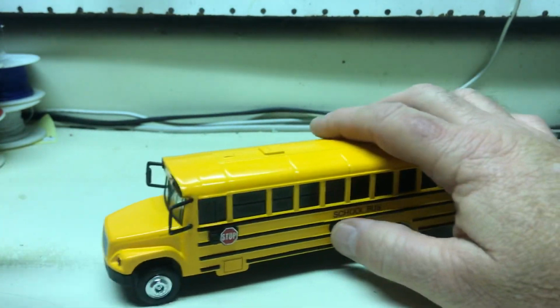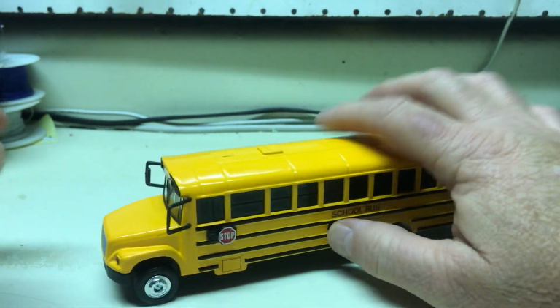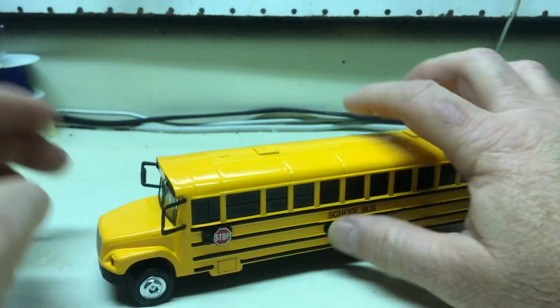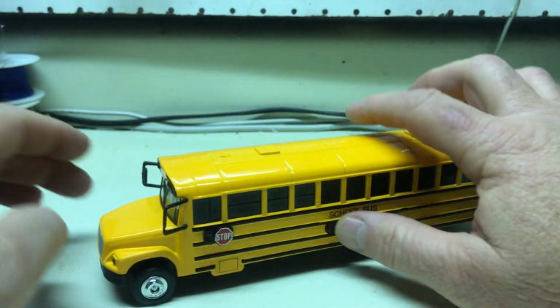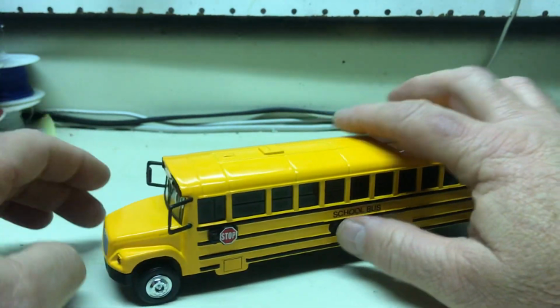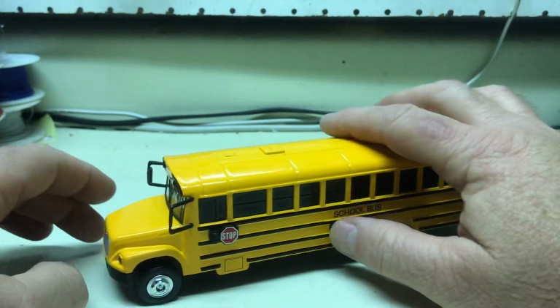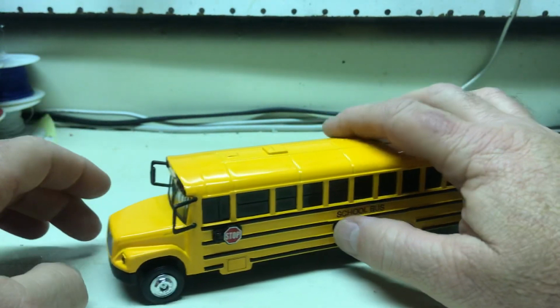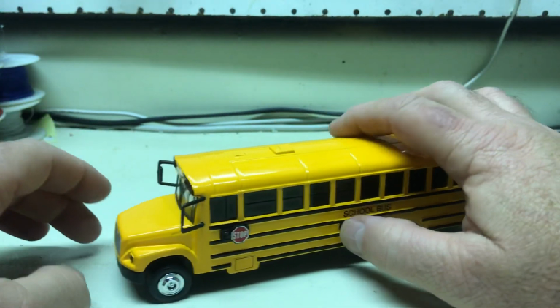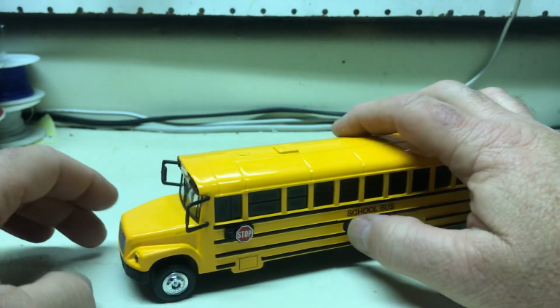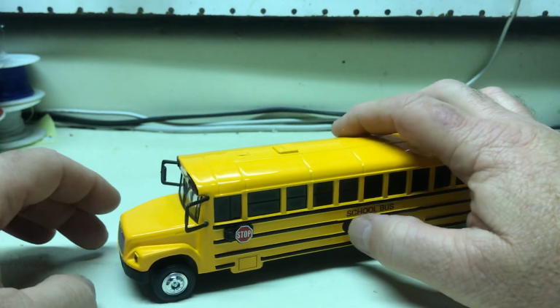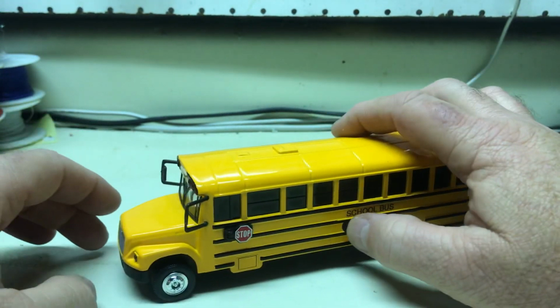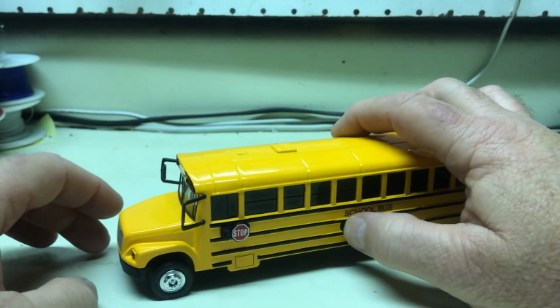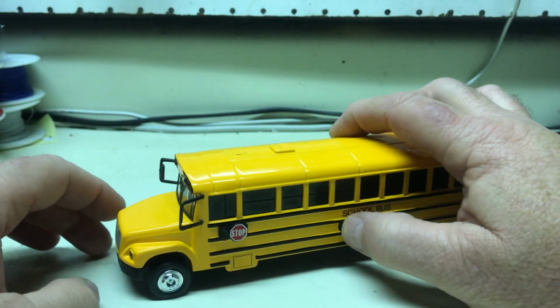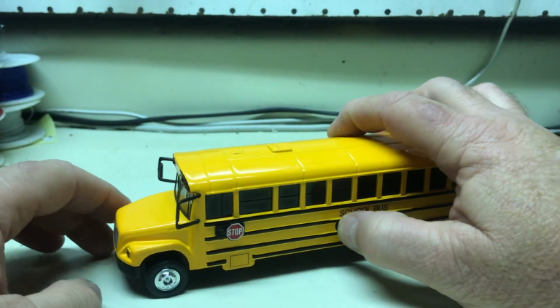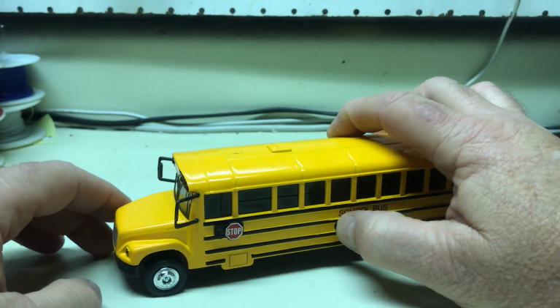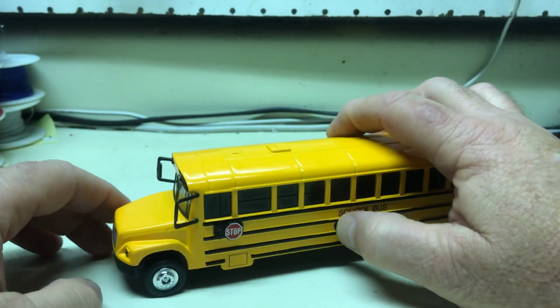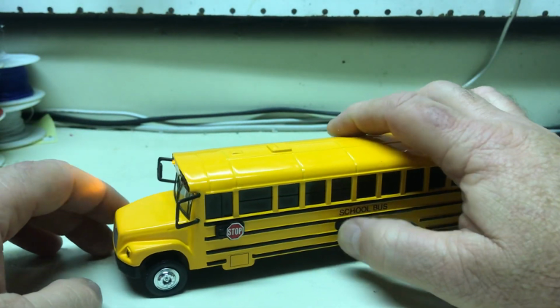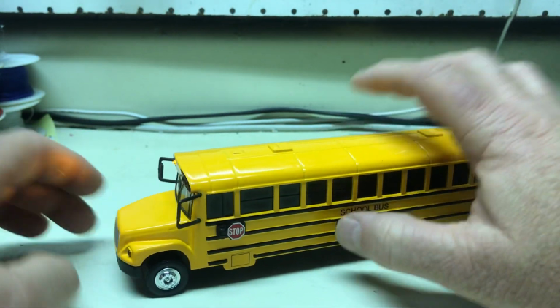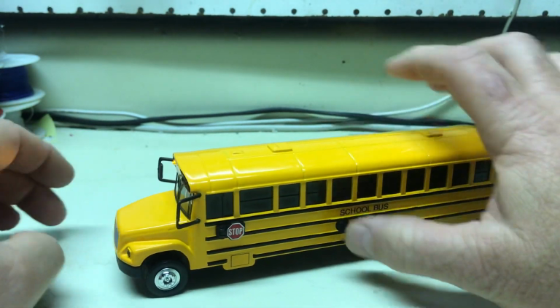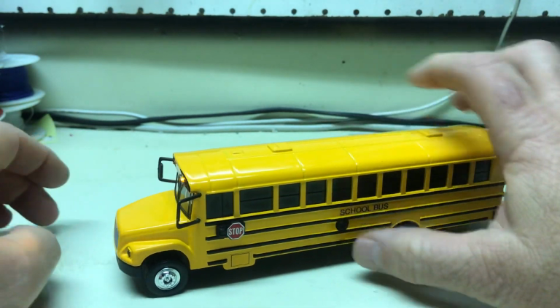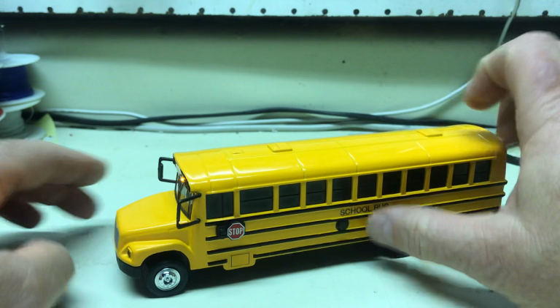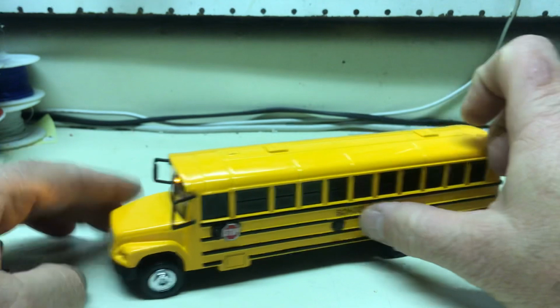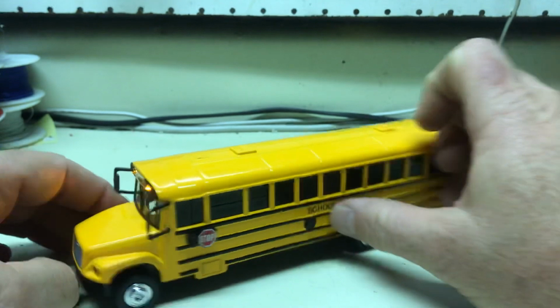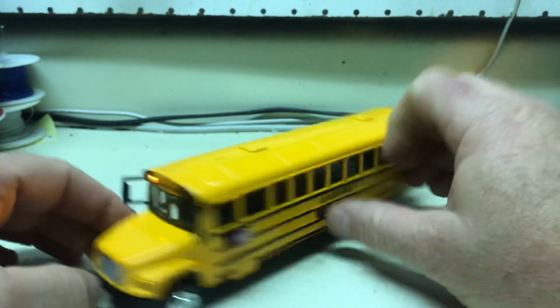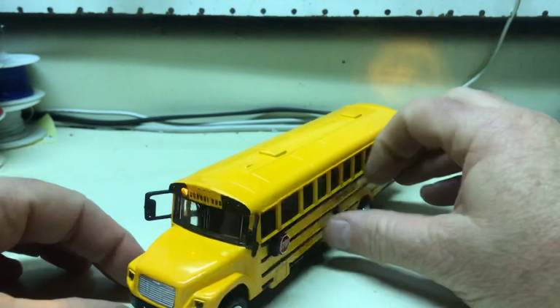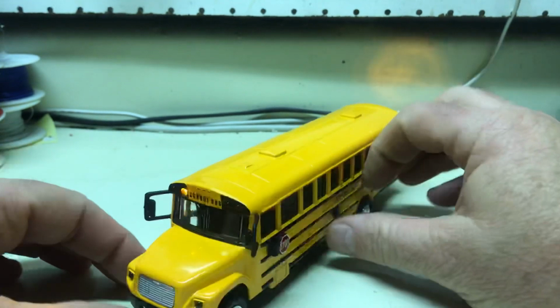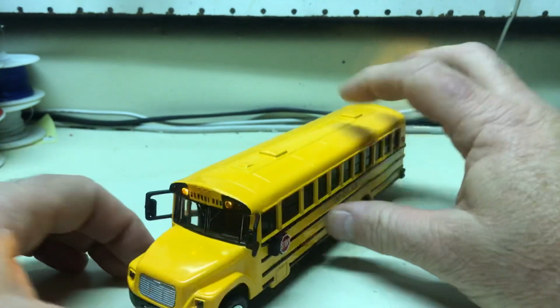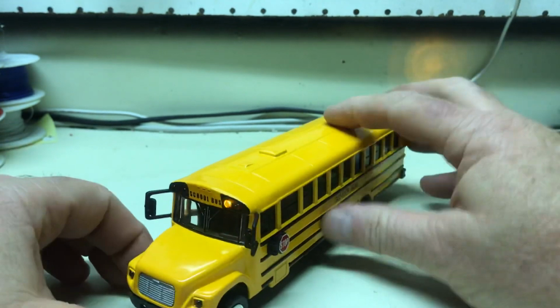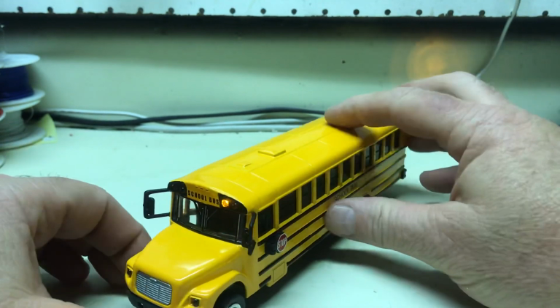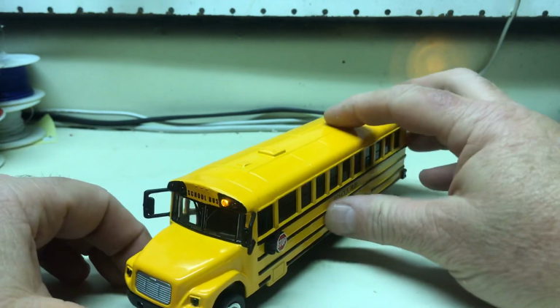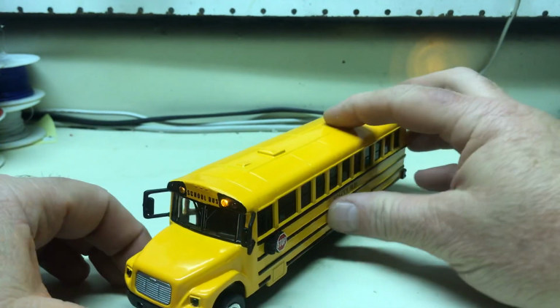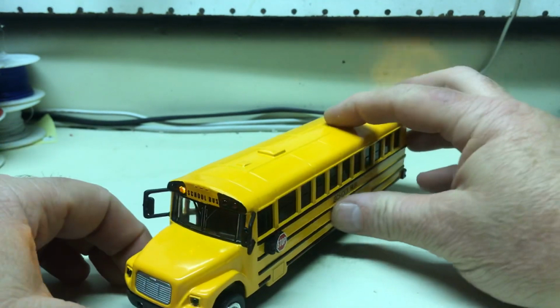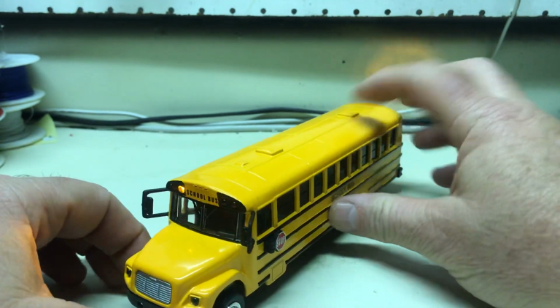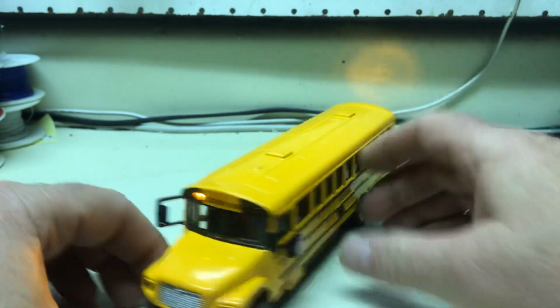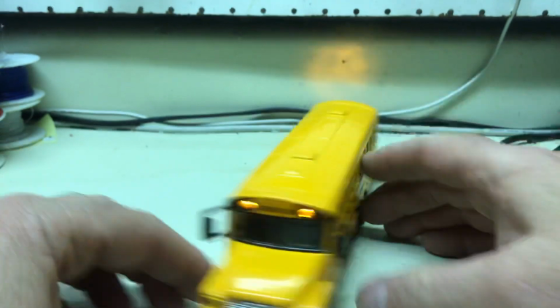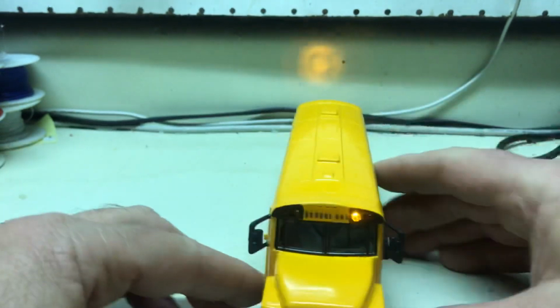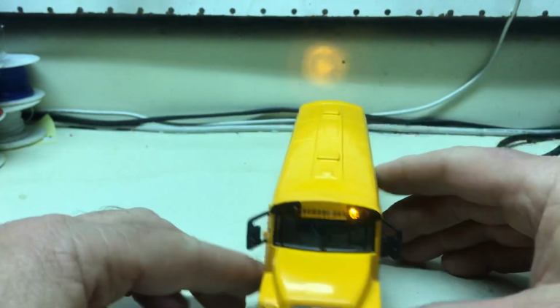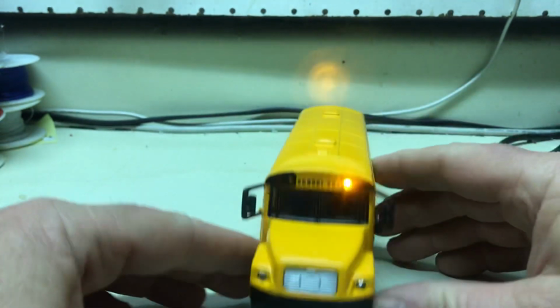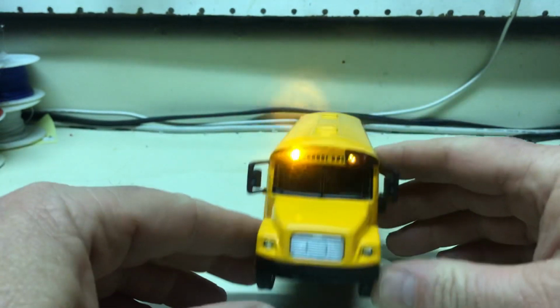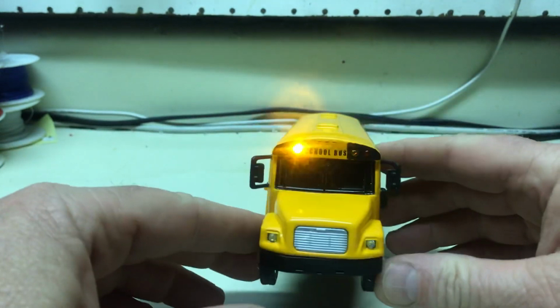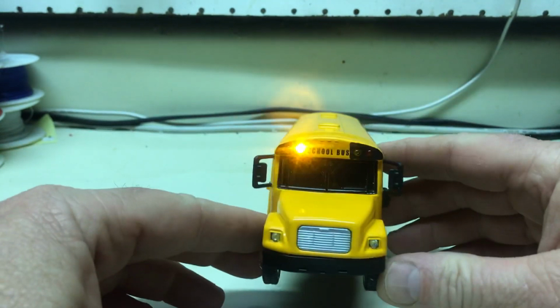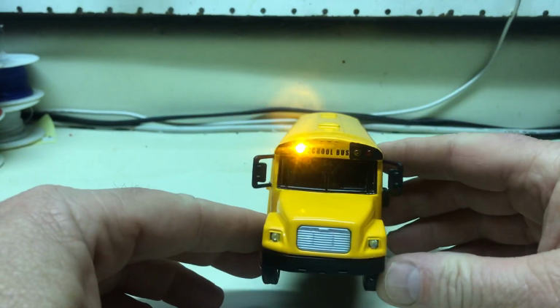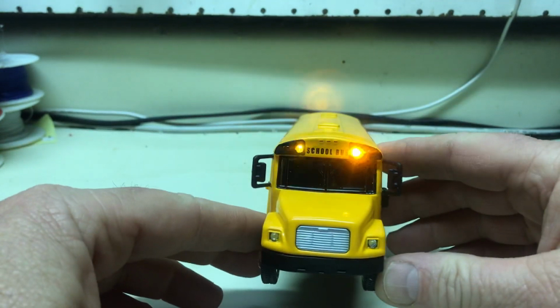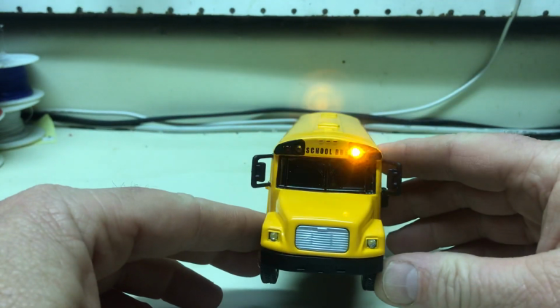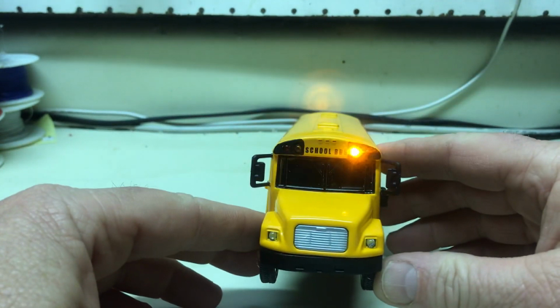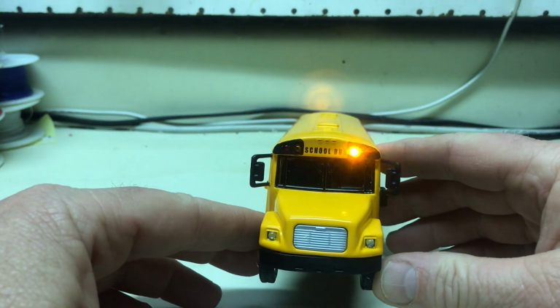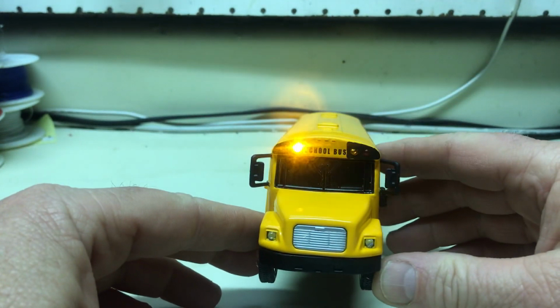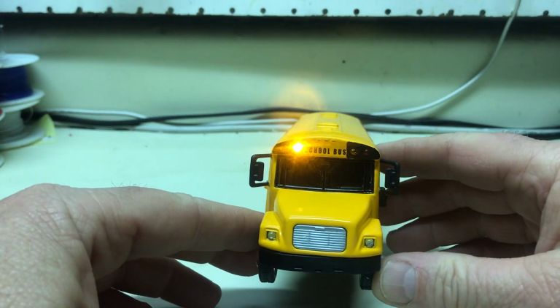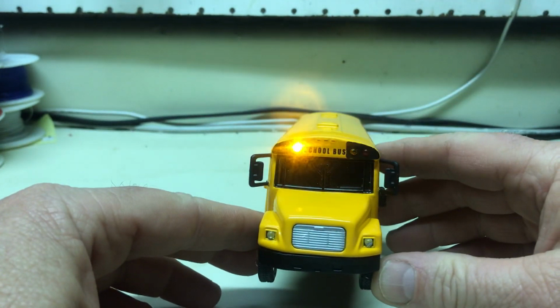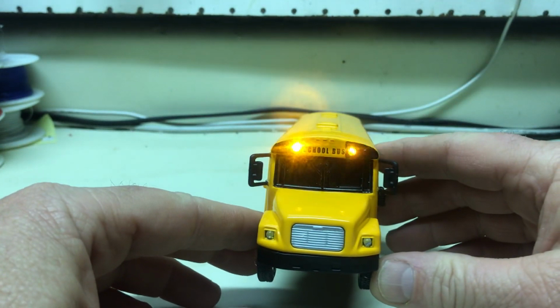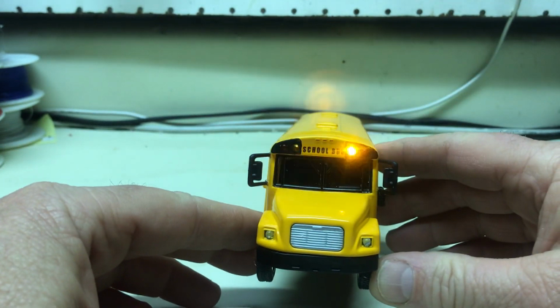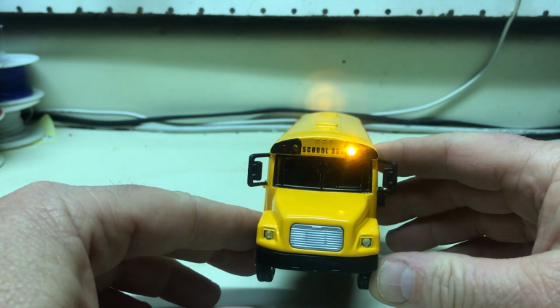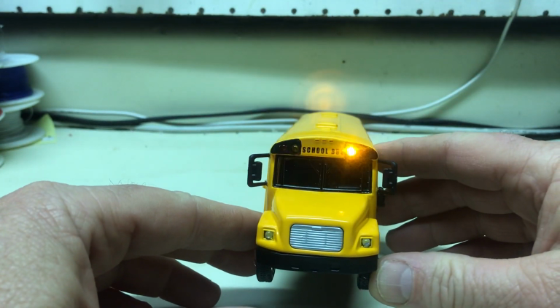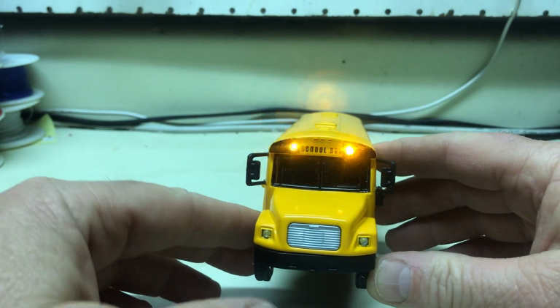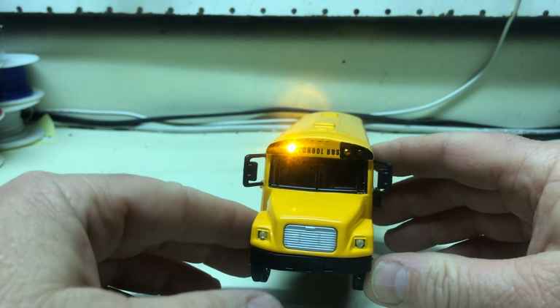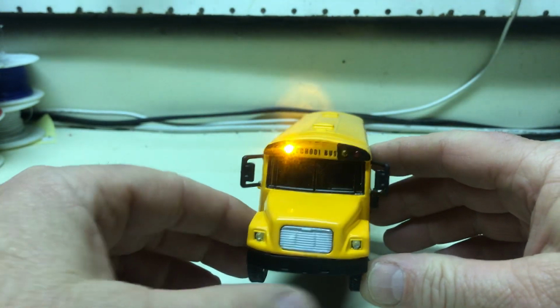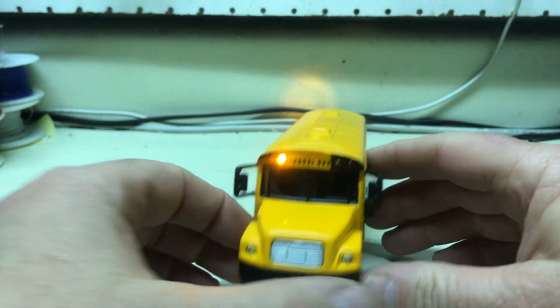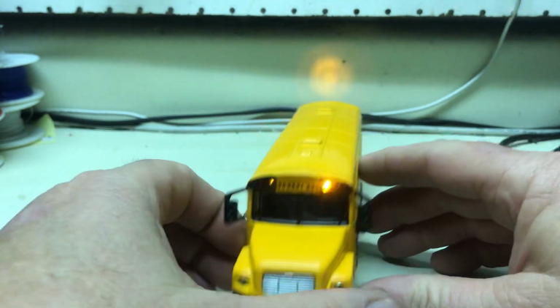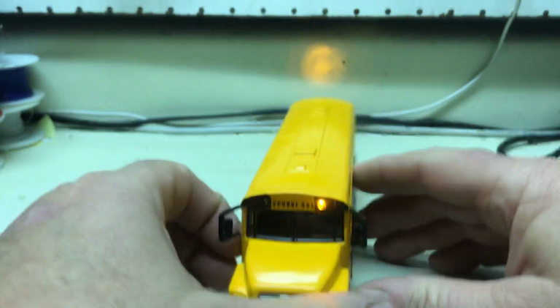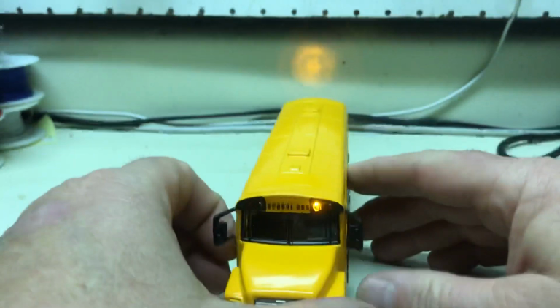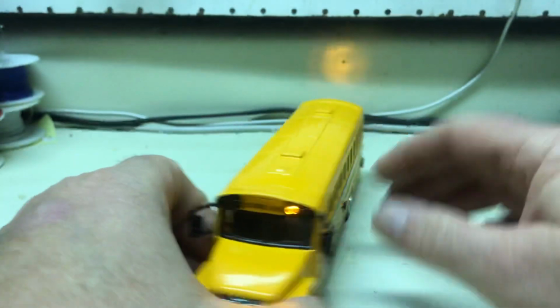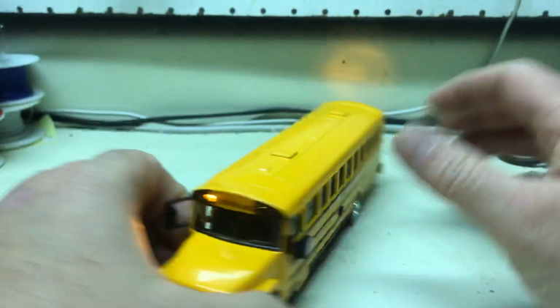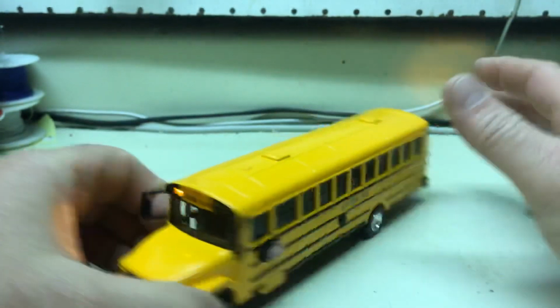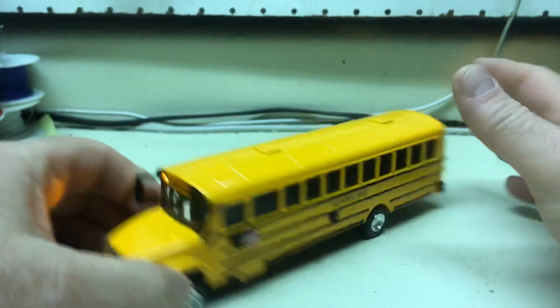This button over here will operate your yellow lights. If you press it in, you'll see your yellow lights in the front and rear.